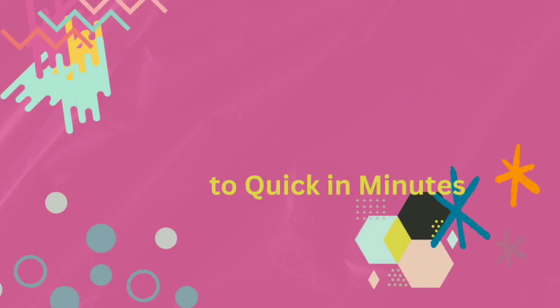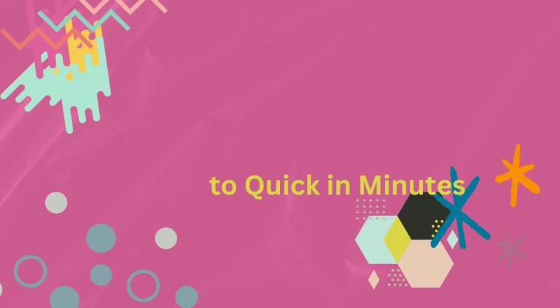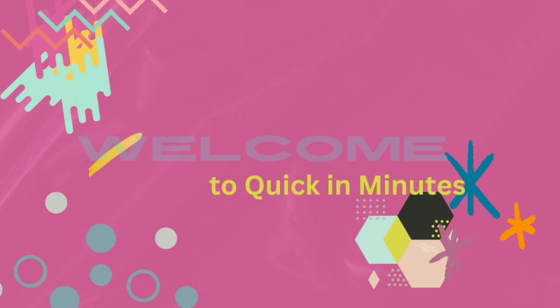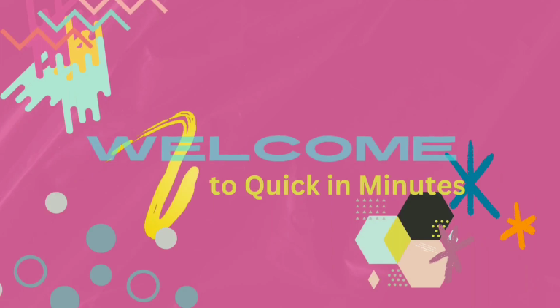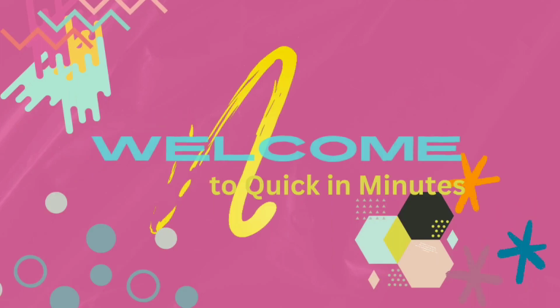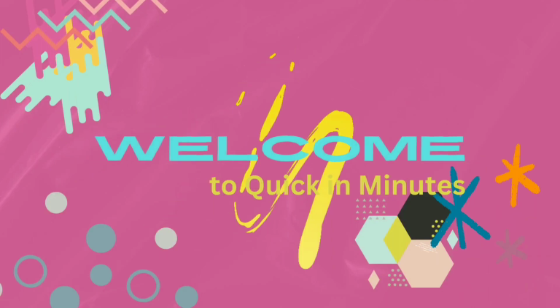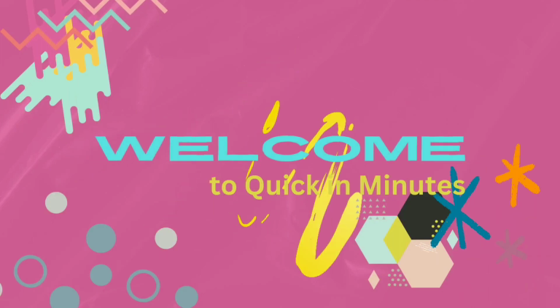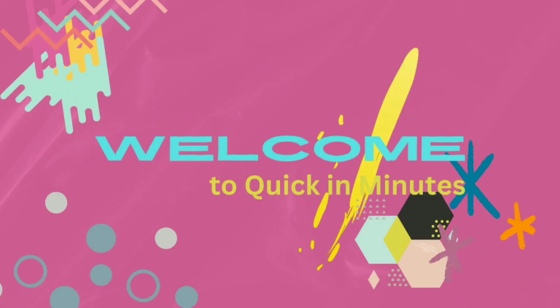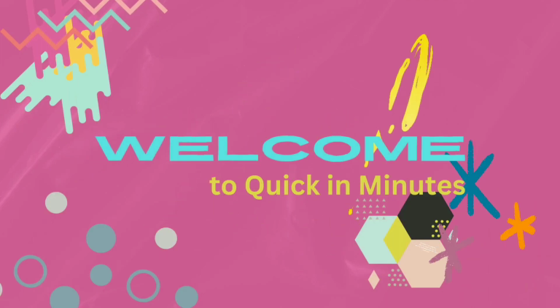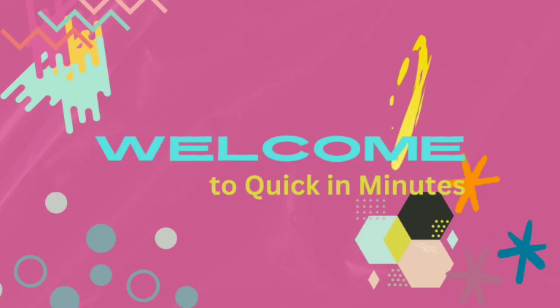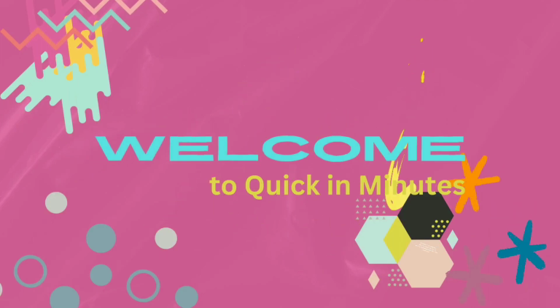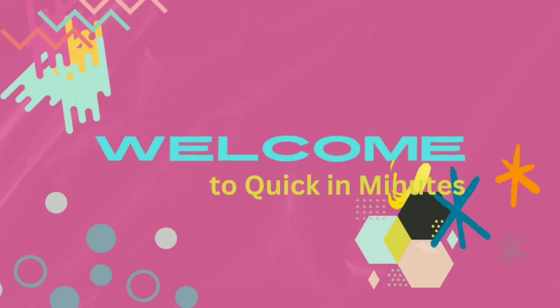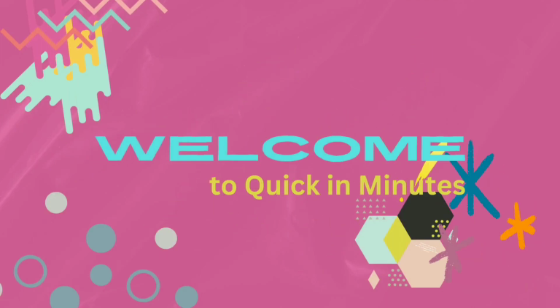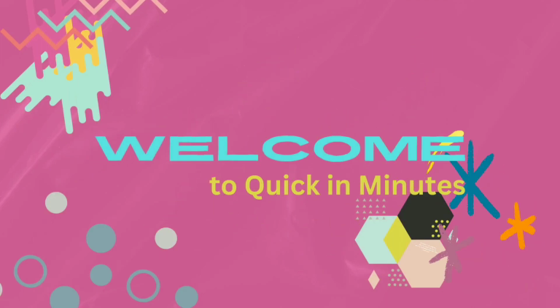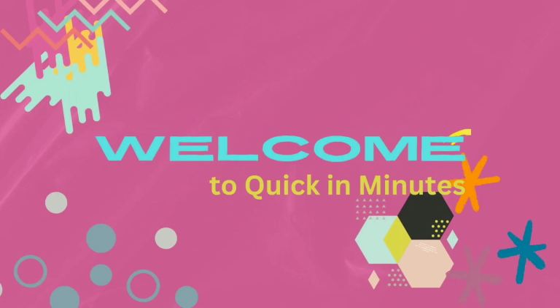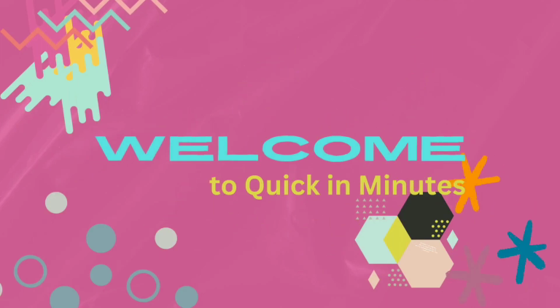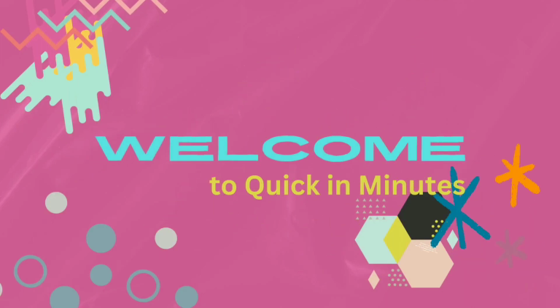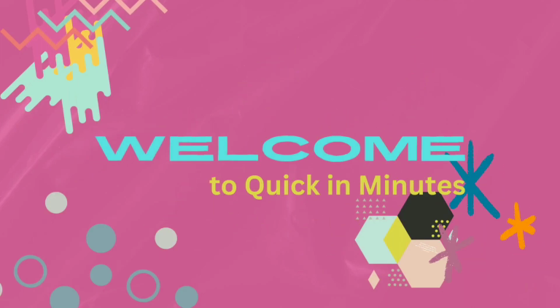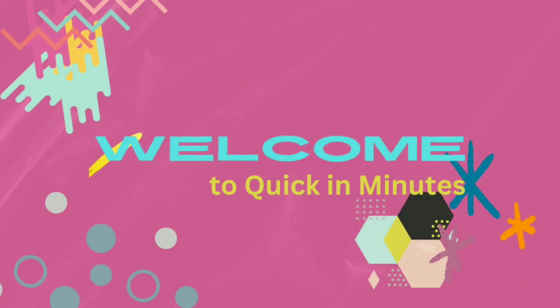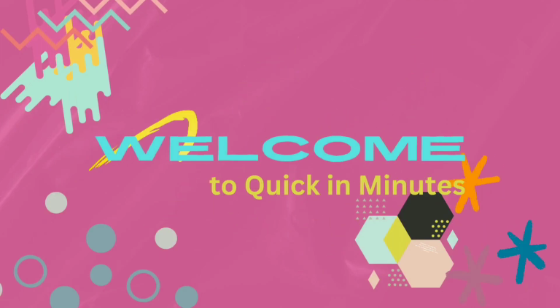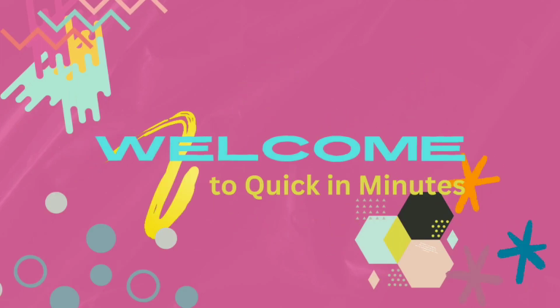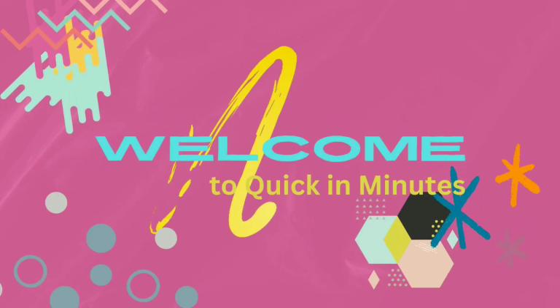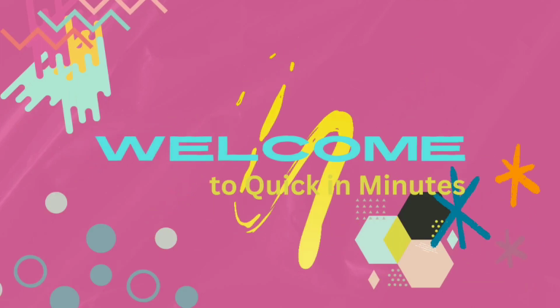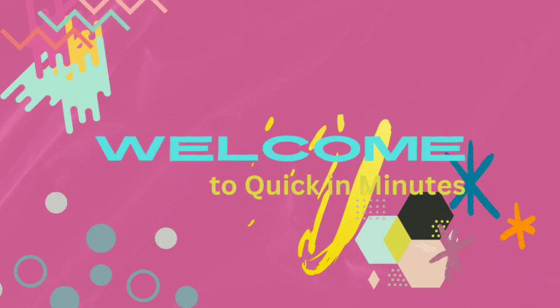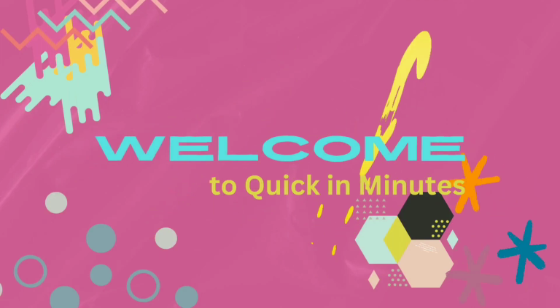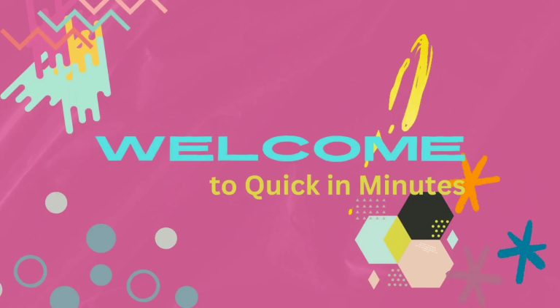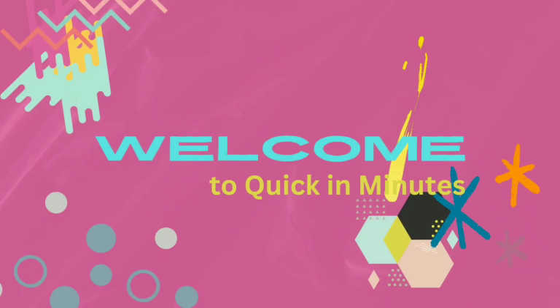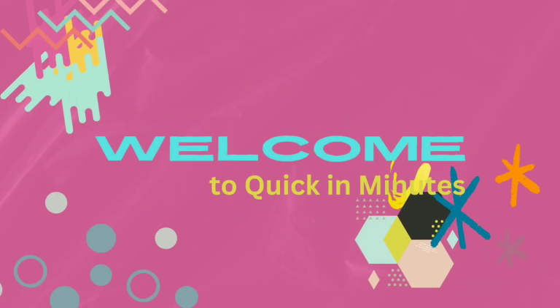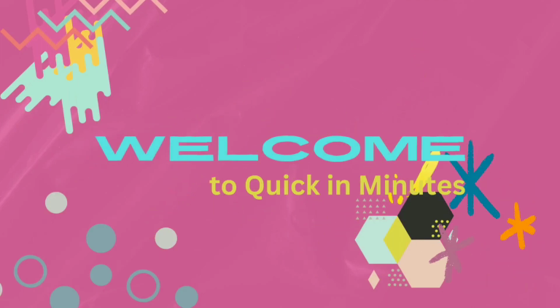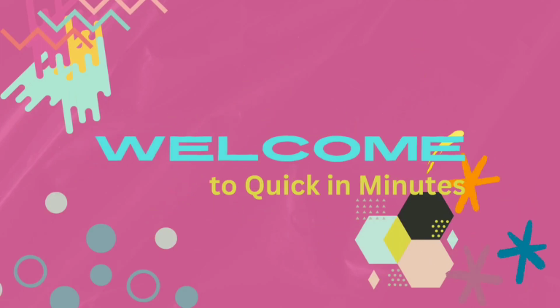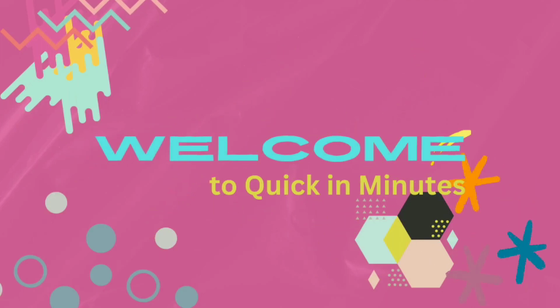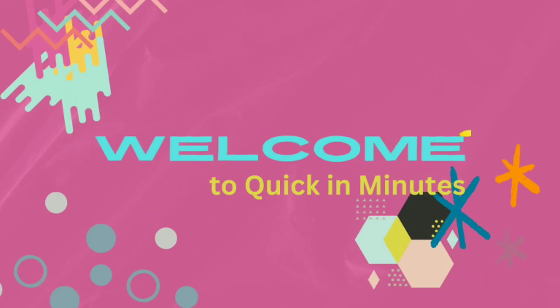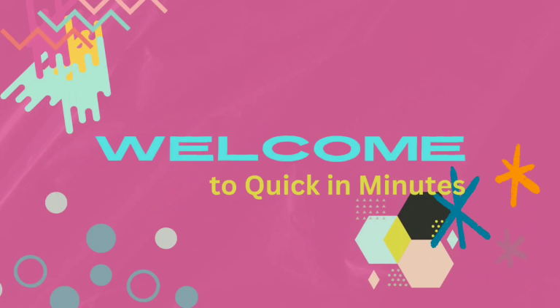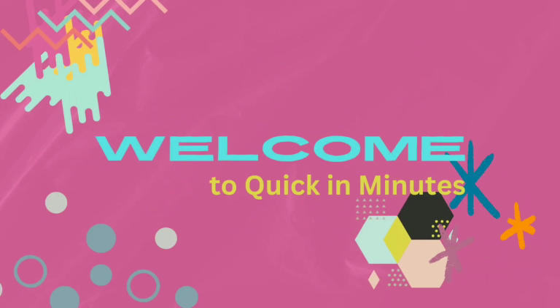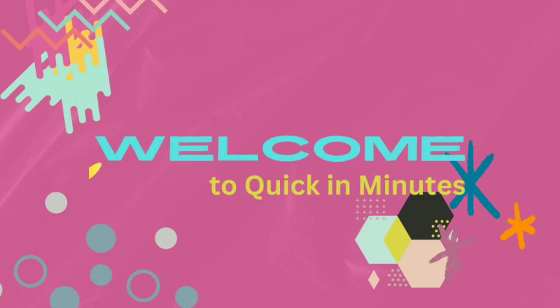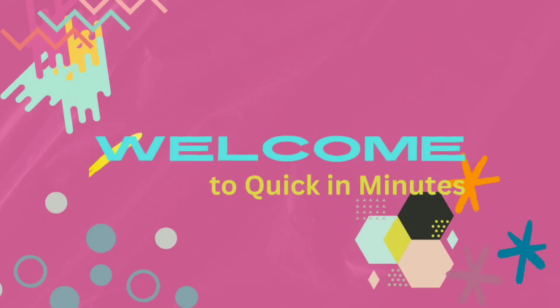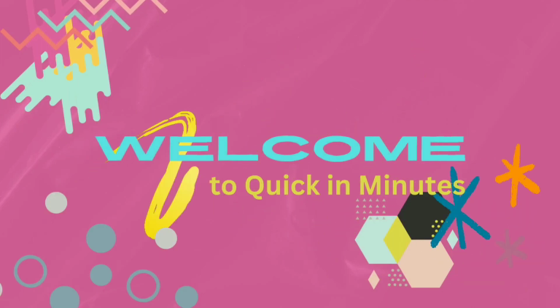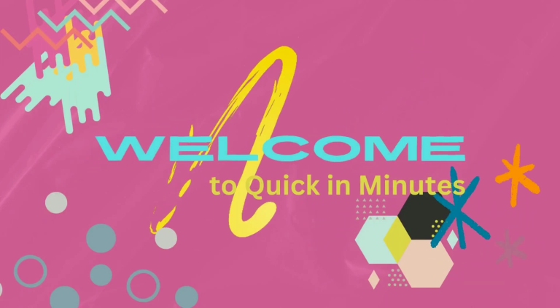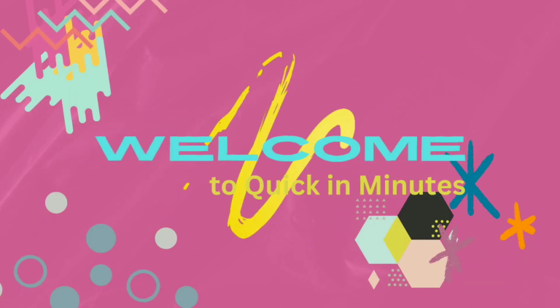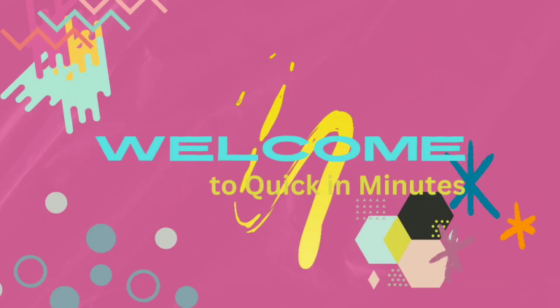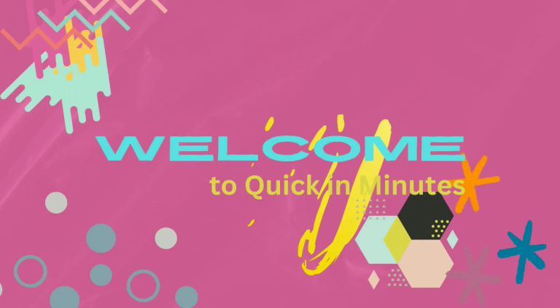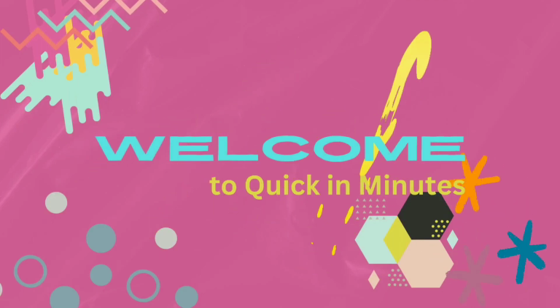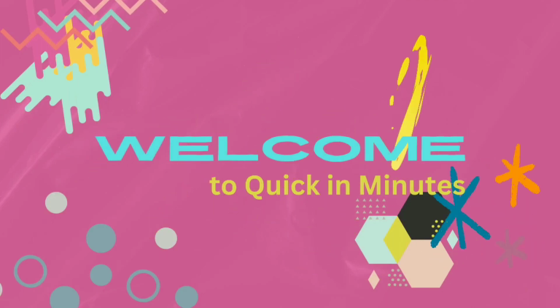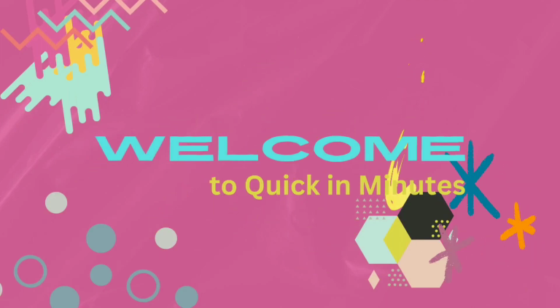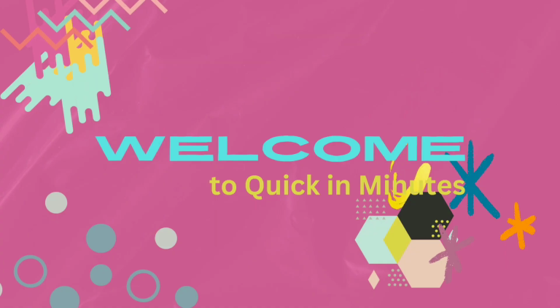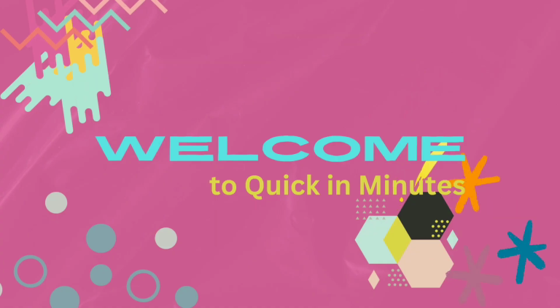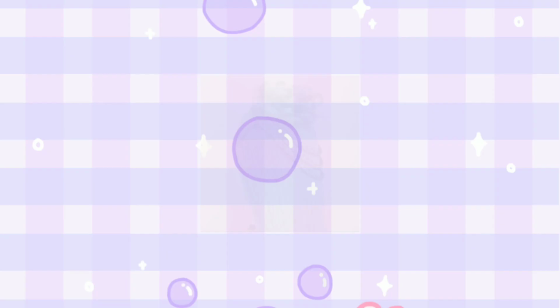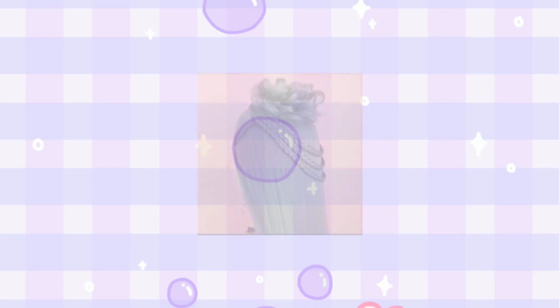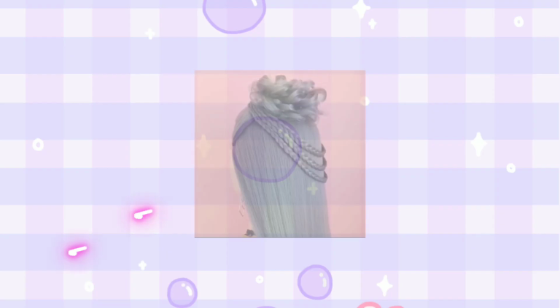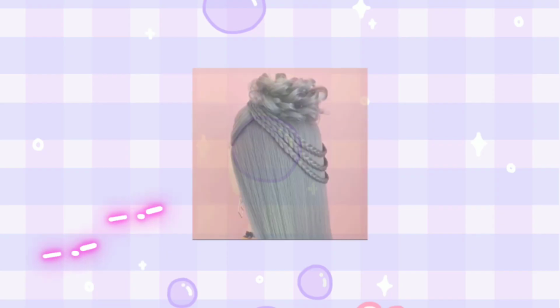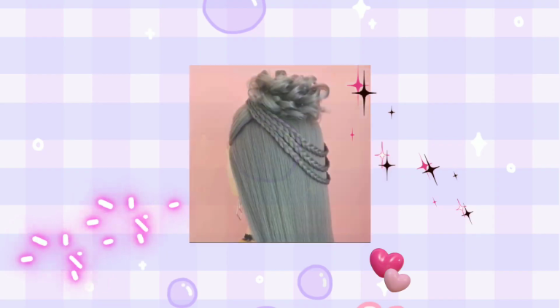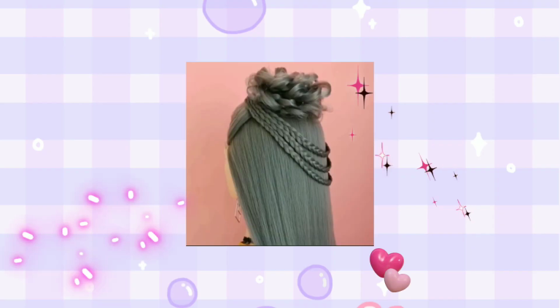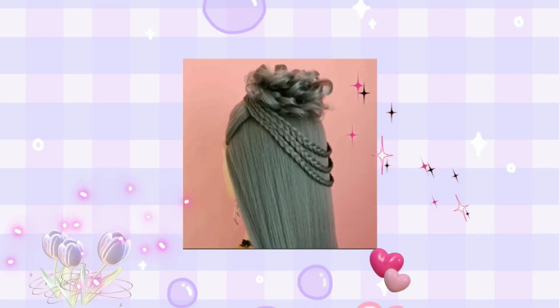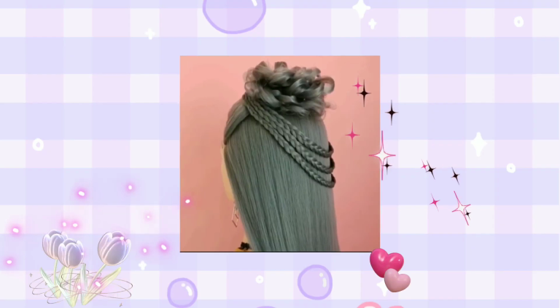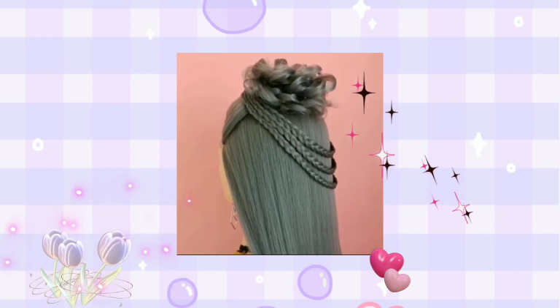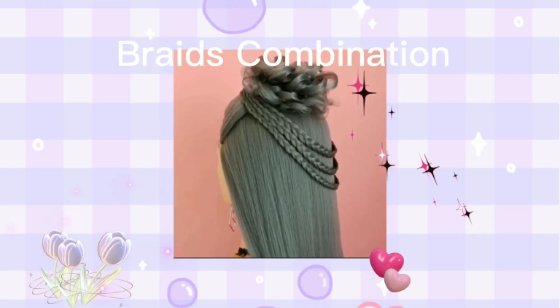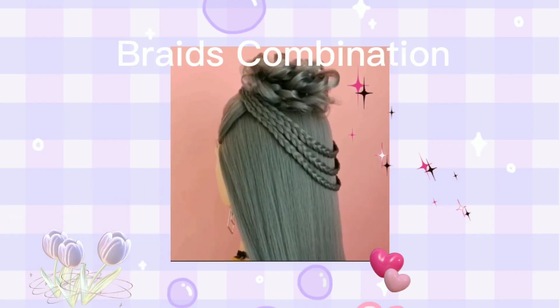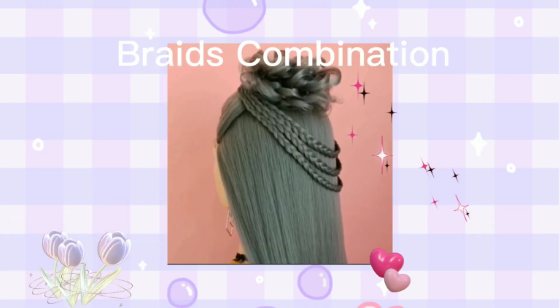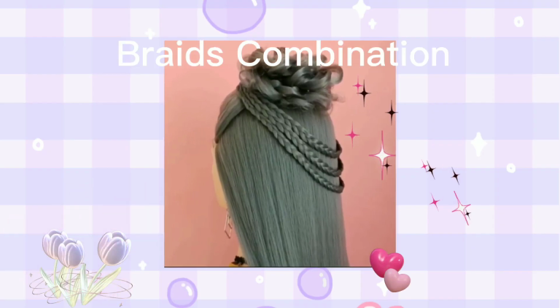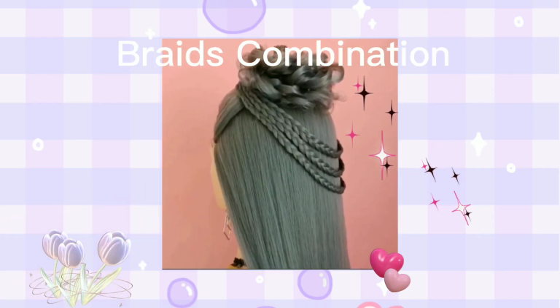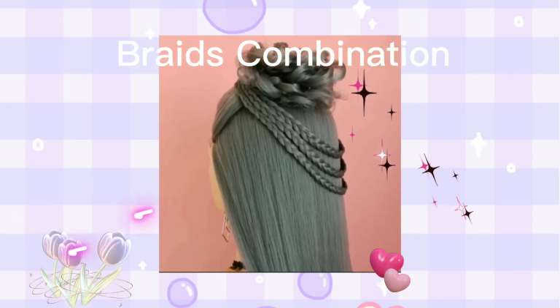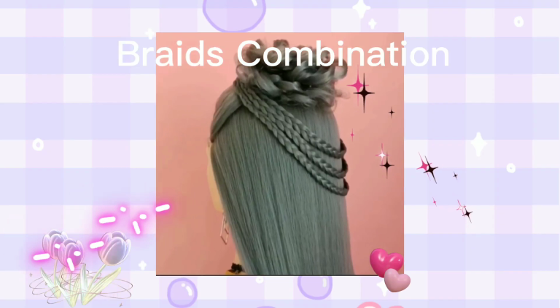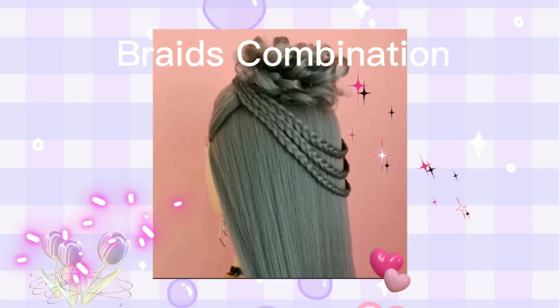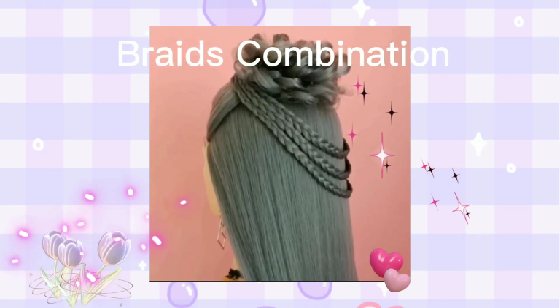Welcome to my channel, enjoy the video till the end to get a new experience from the video. Thank you. Braids combination.